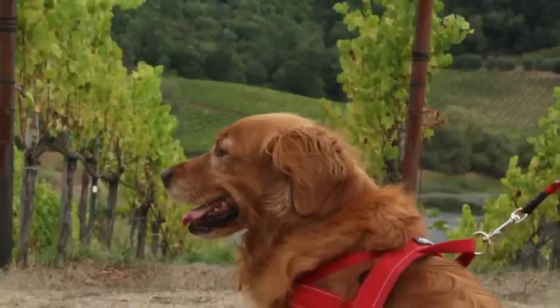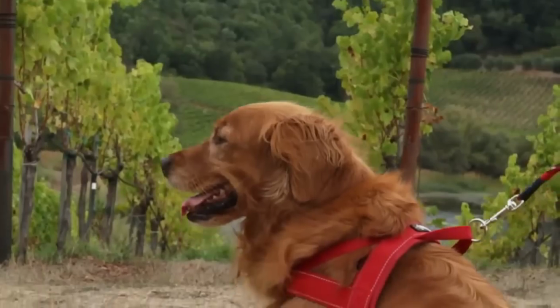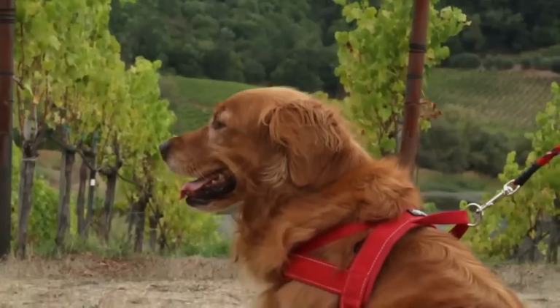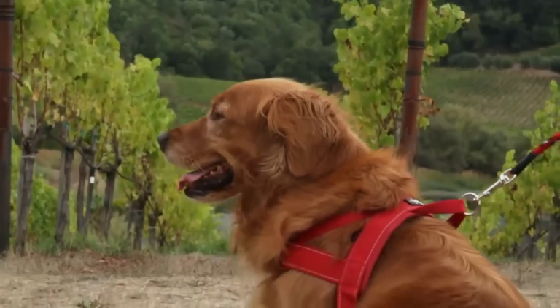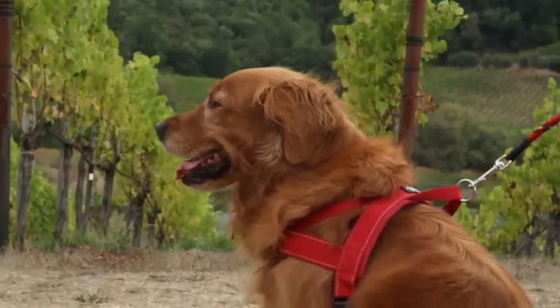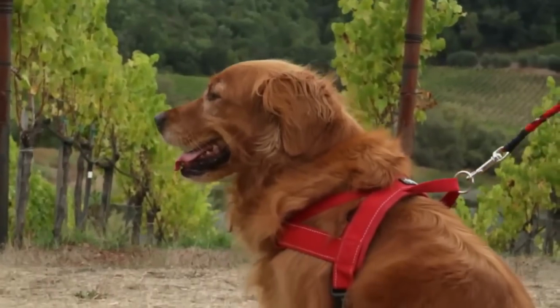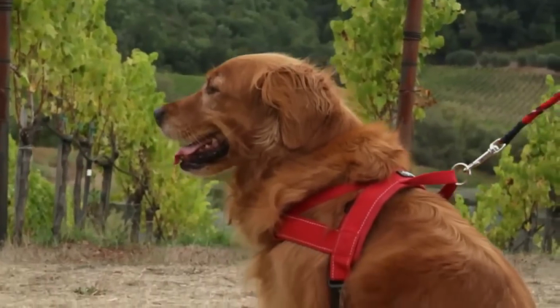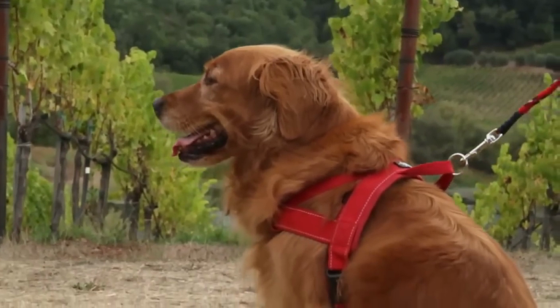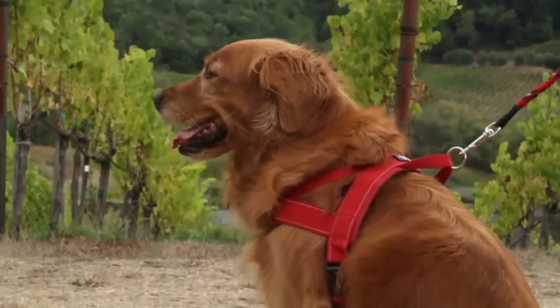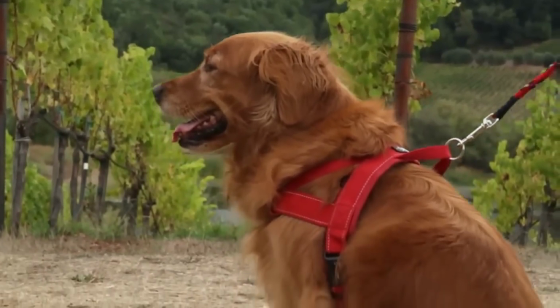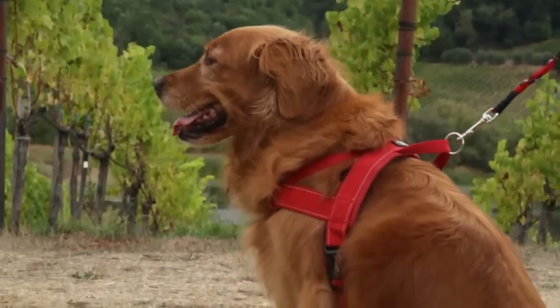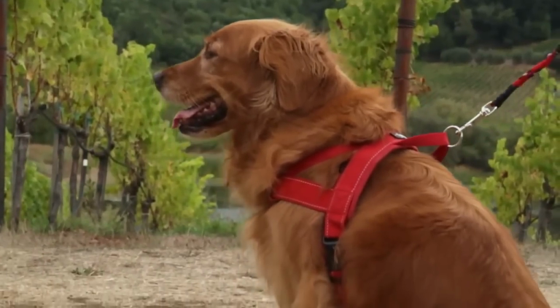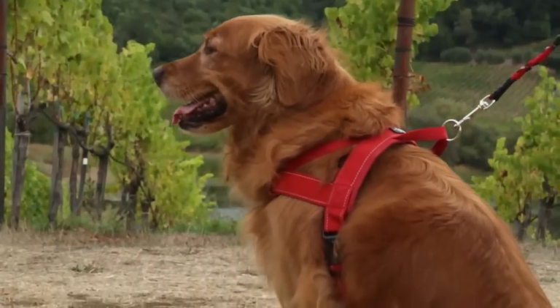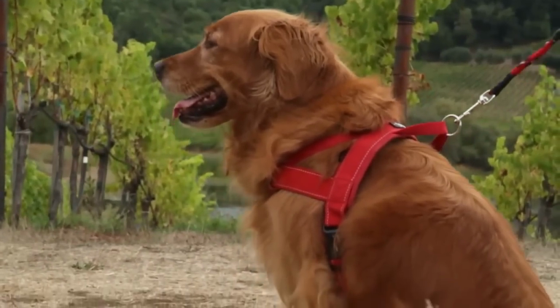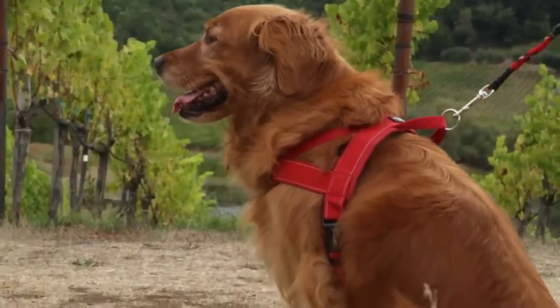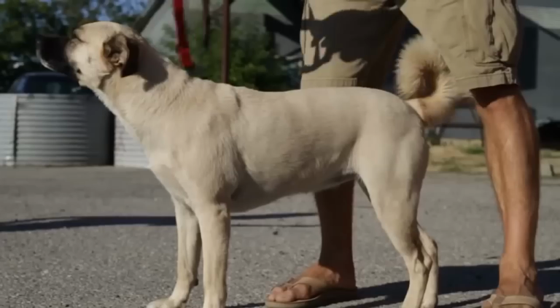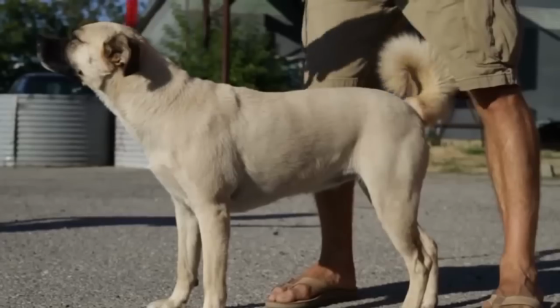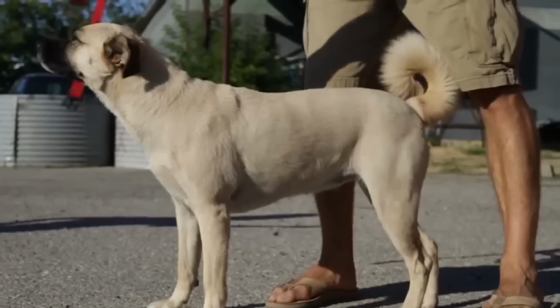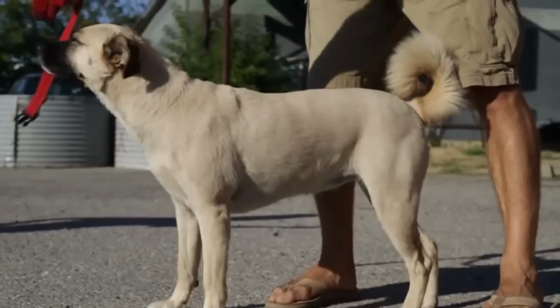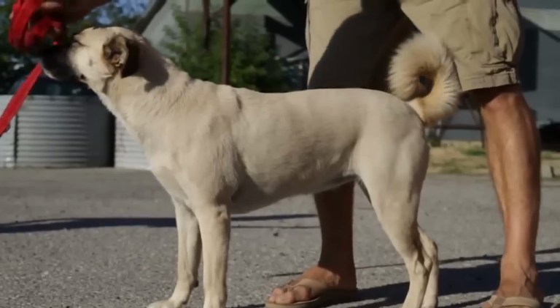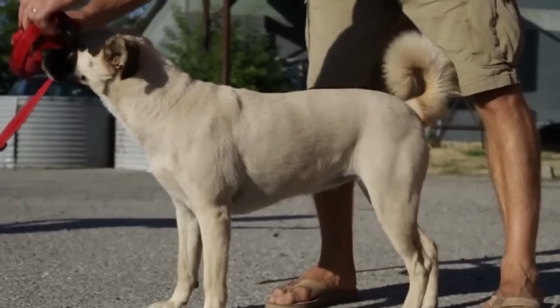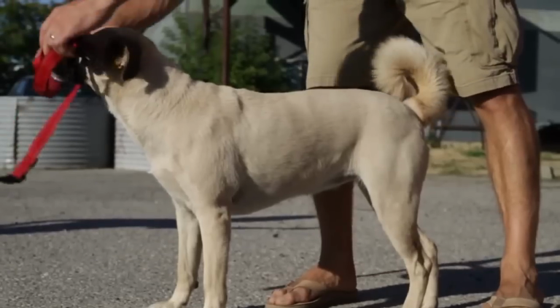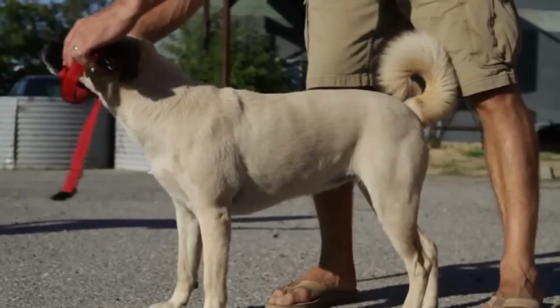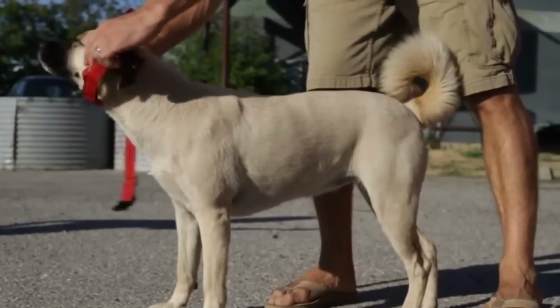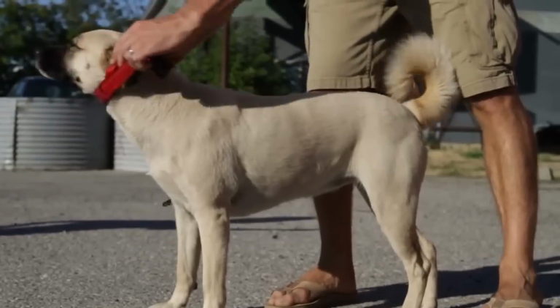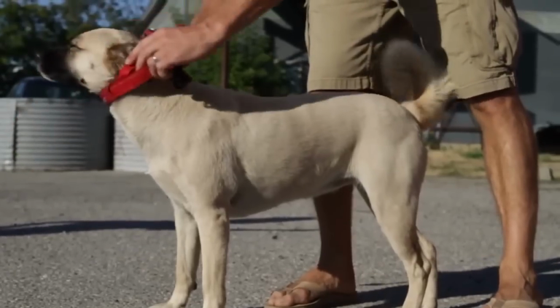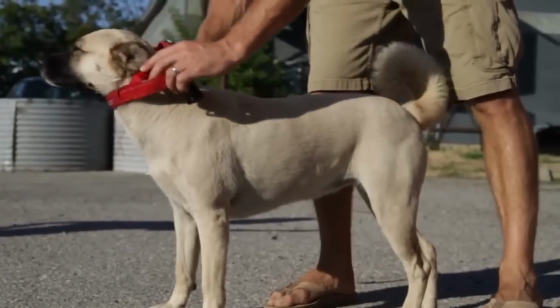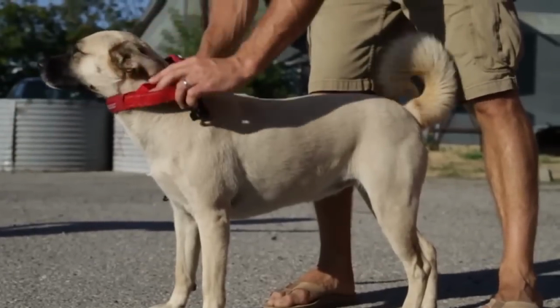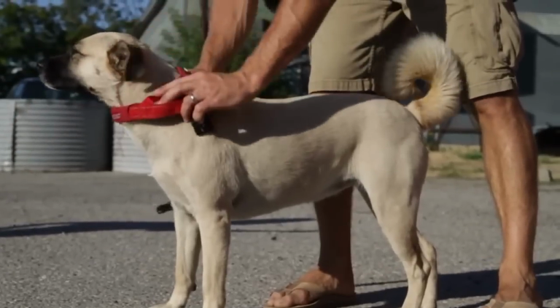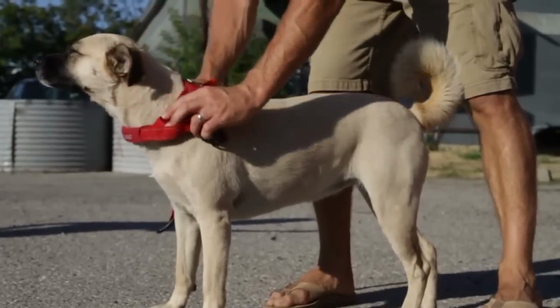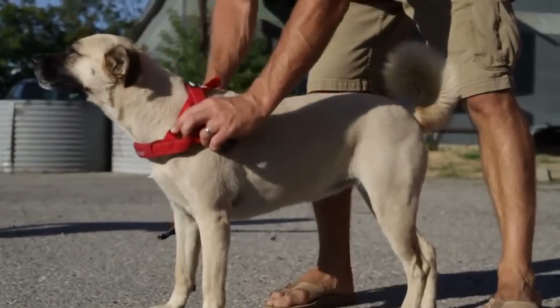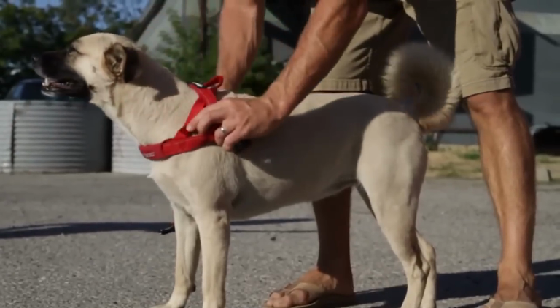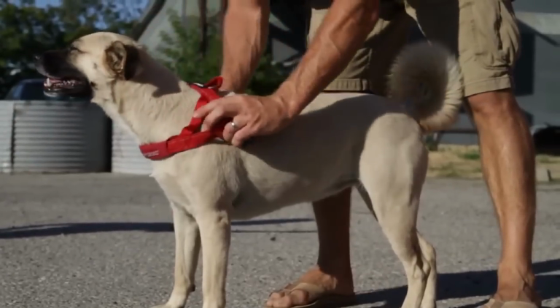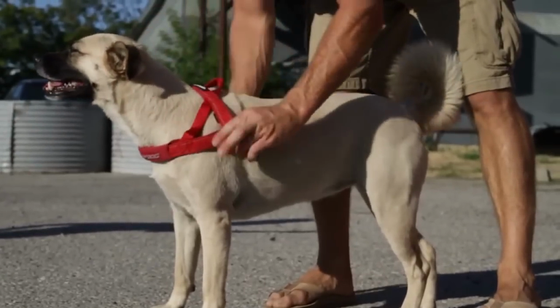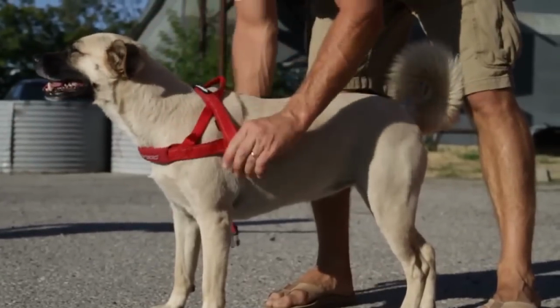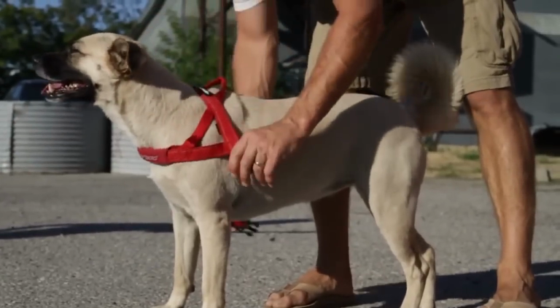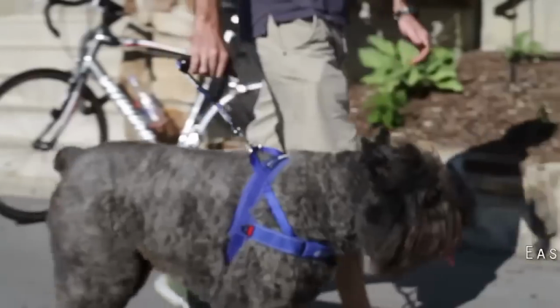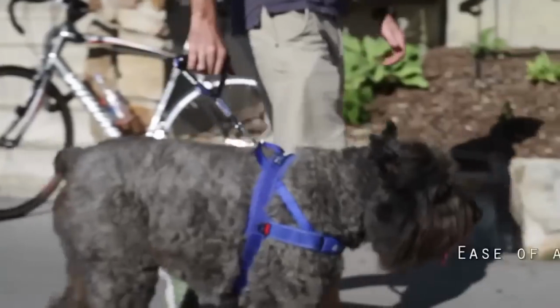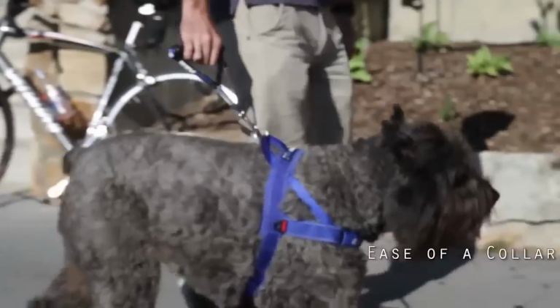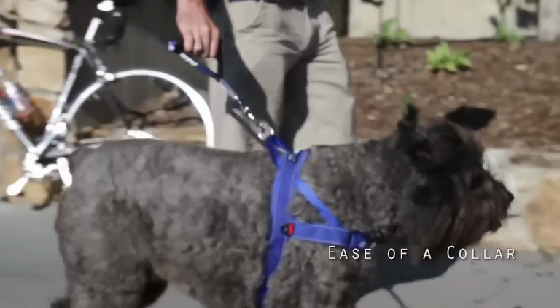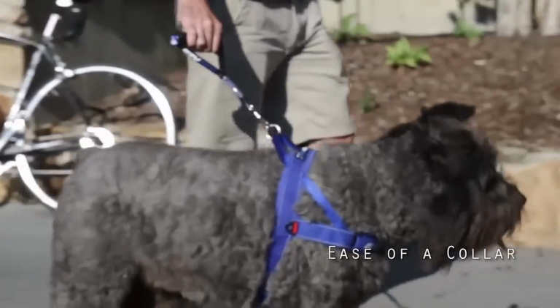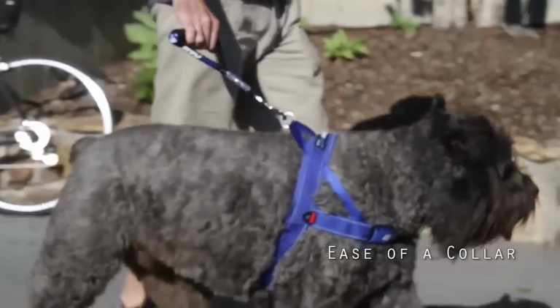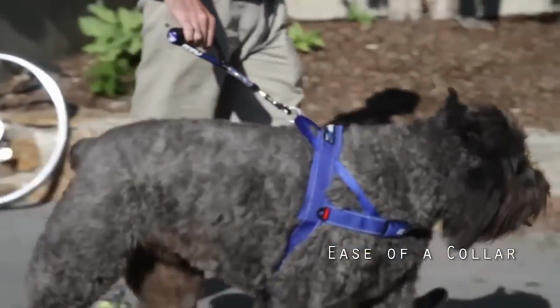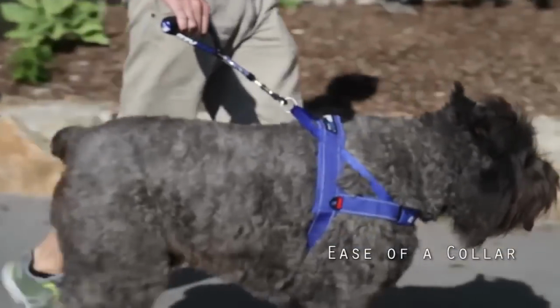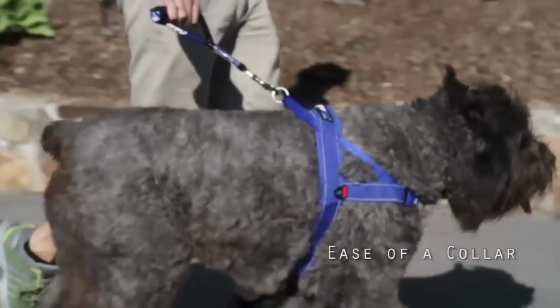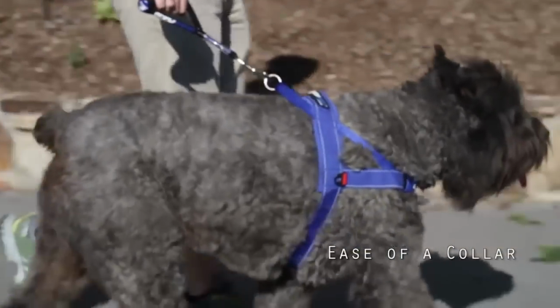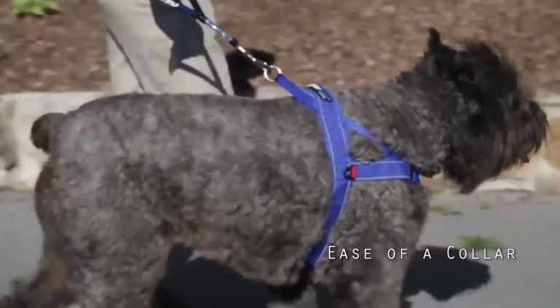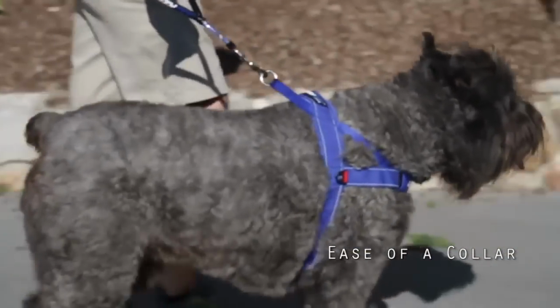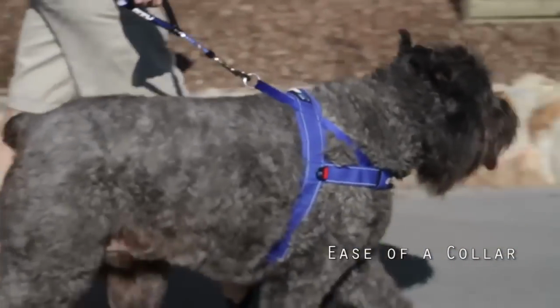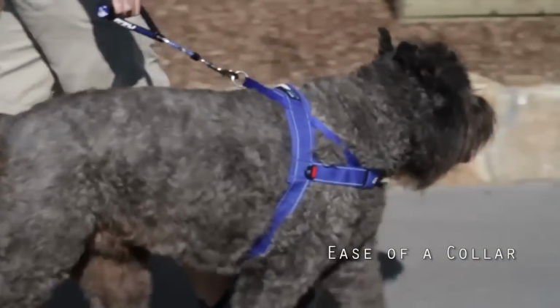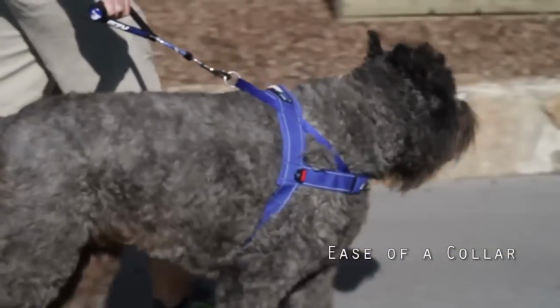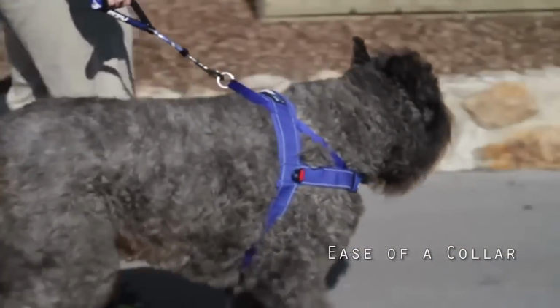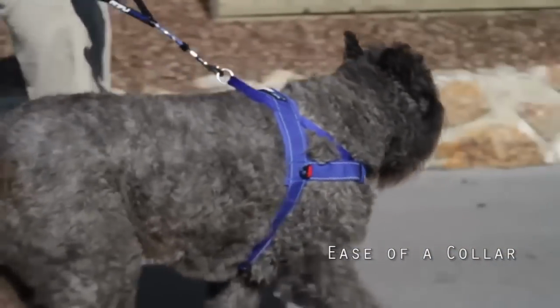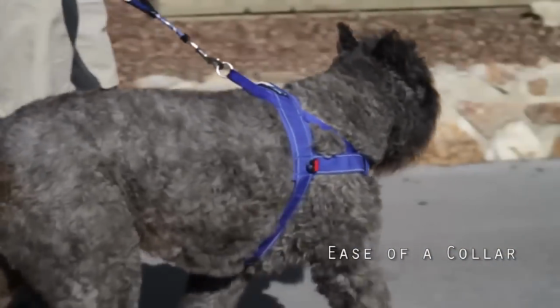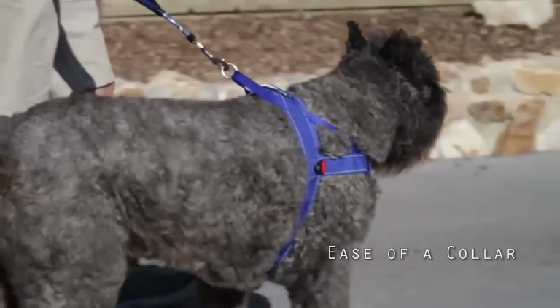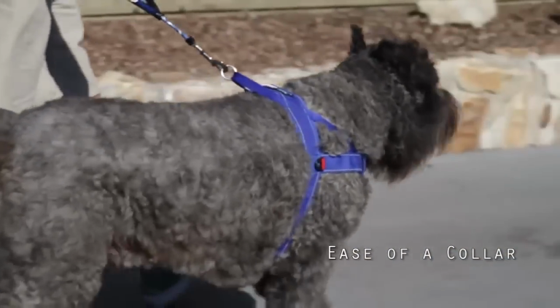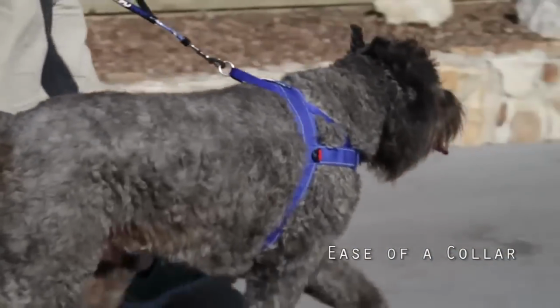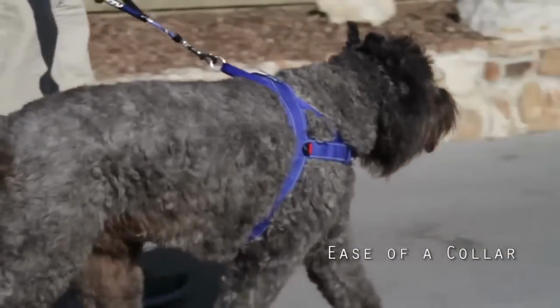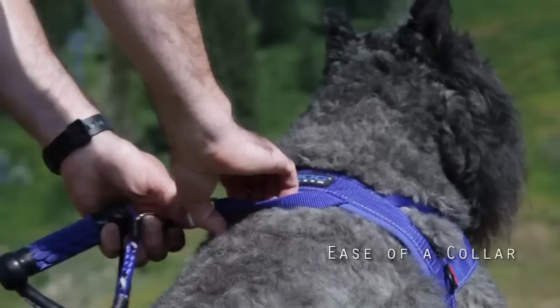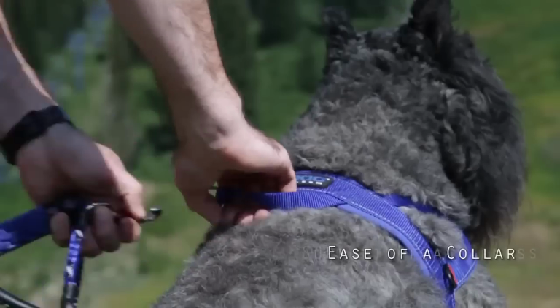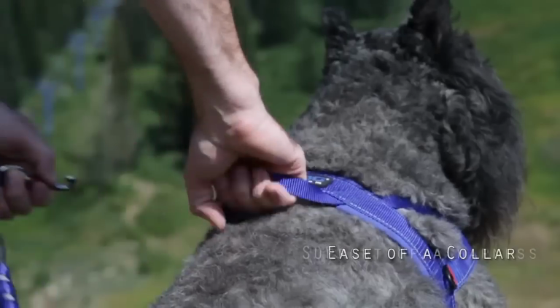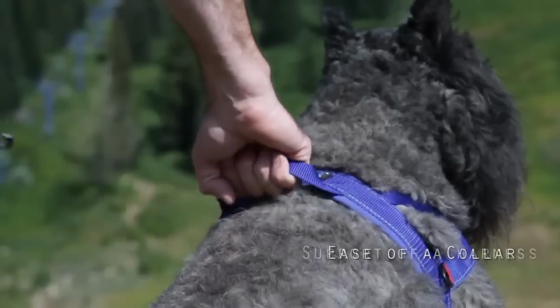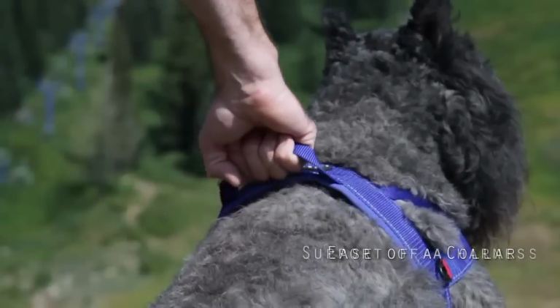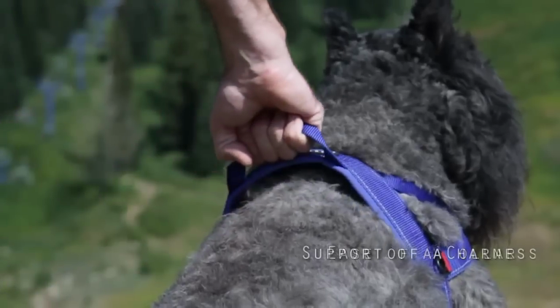The Quick Fit Harness from Easy Dog is as simple as putting on a collar, yet with all the load-dispersing benefits of a harness.